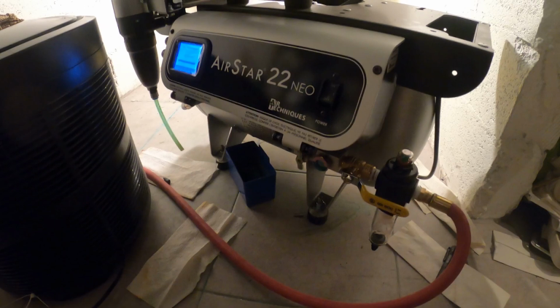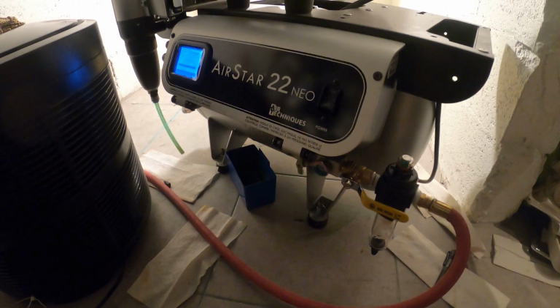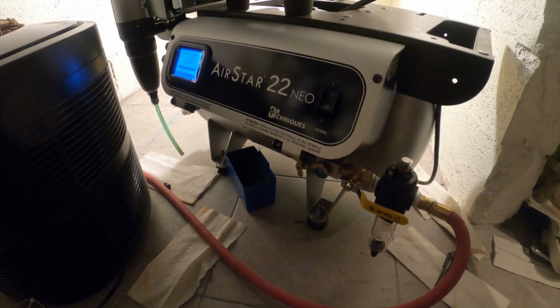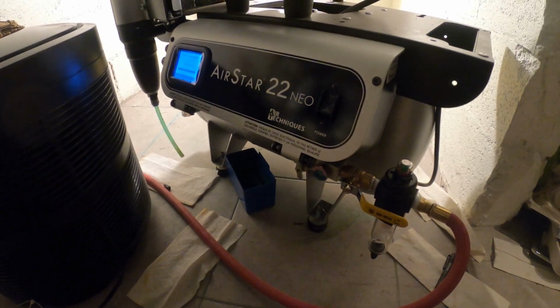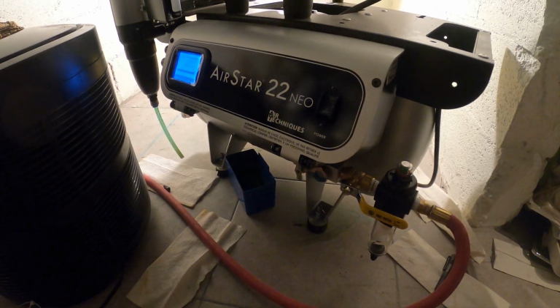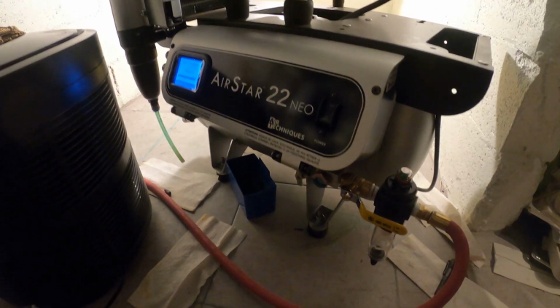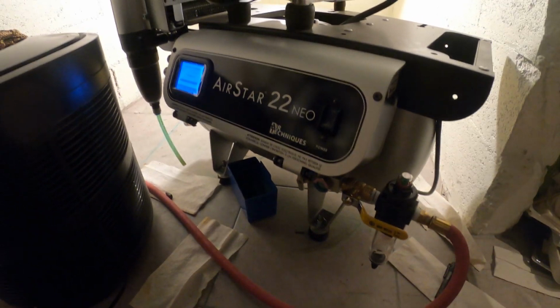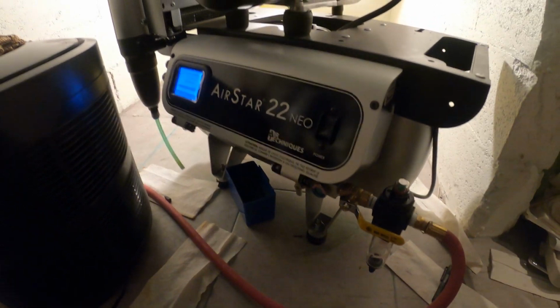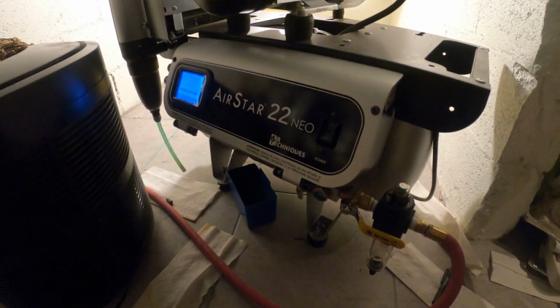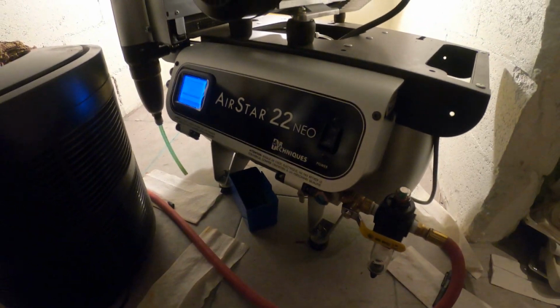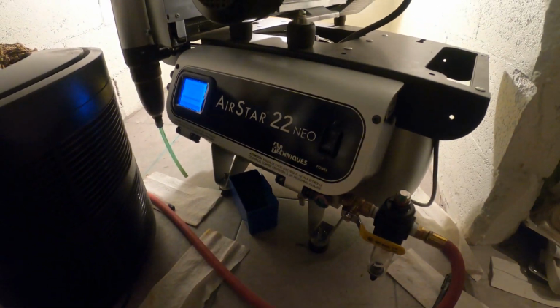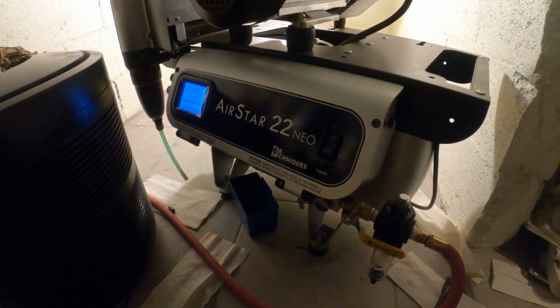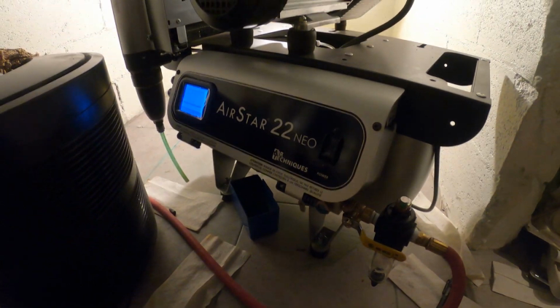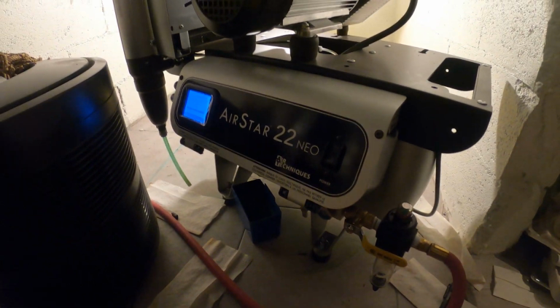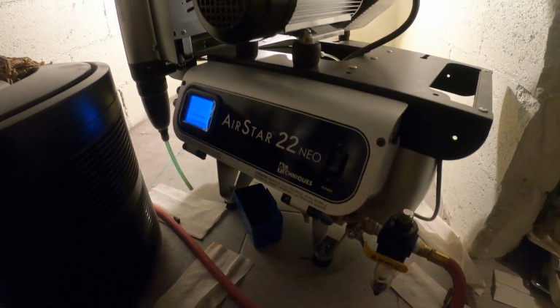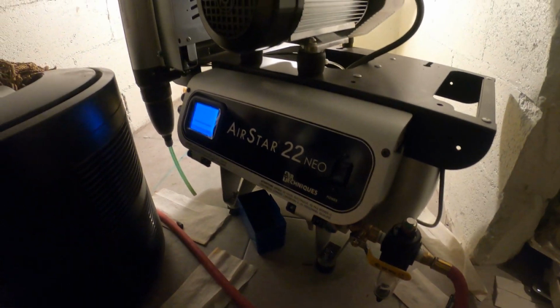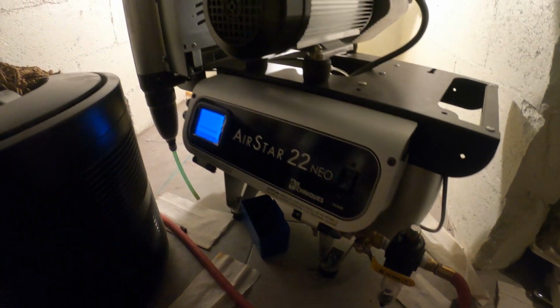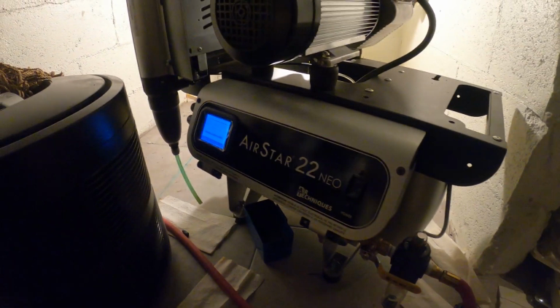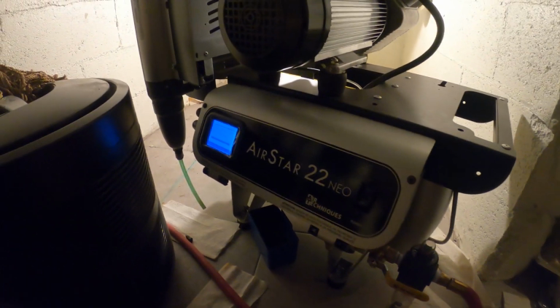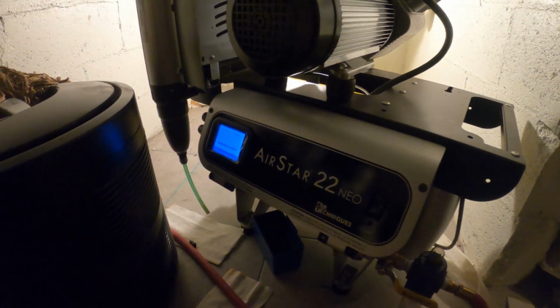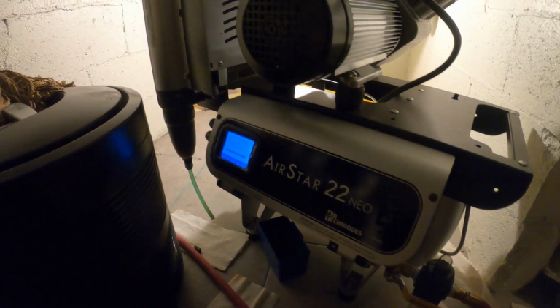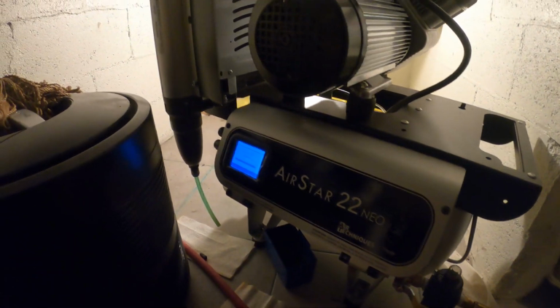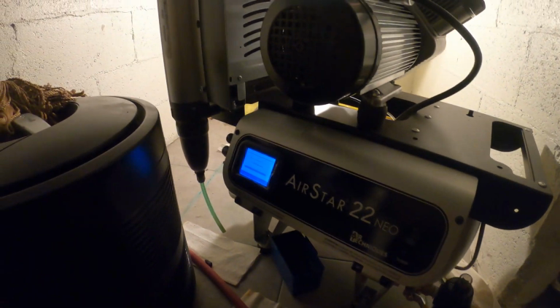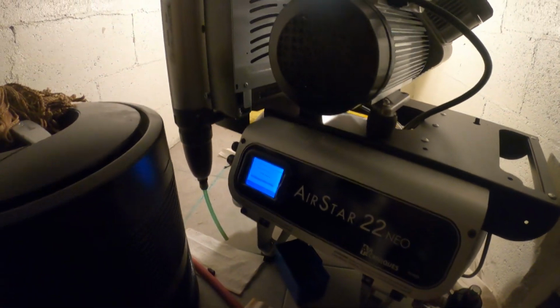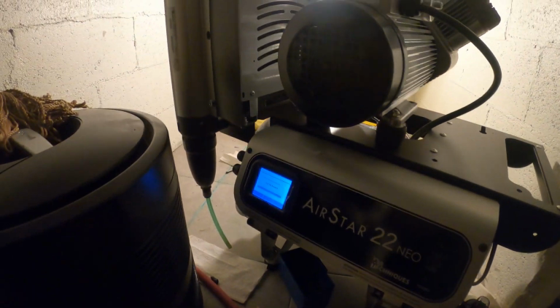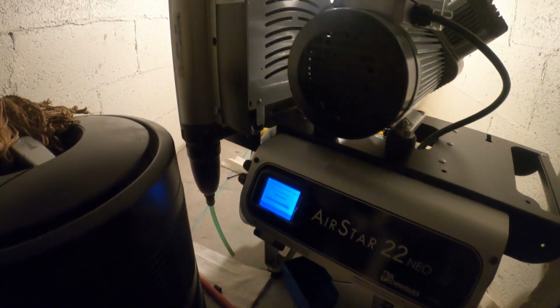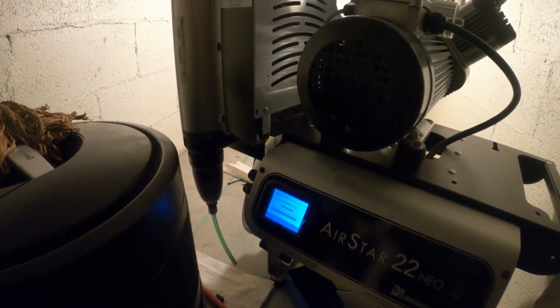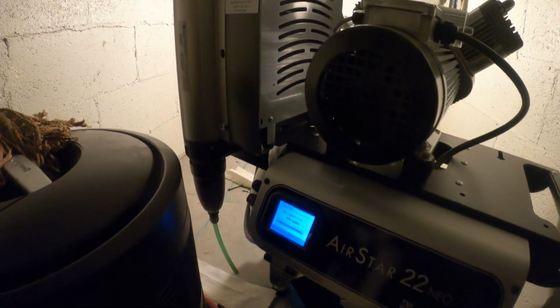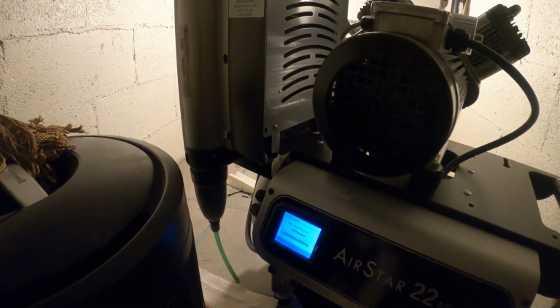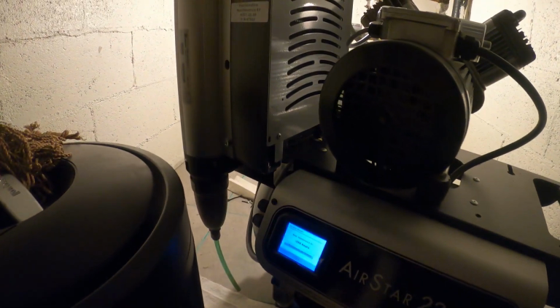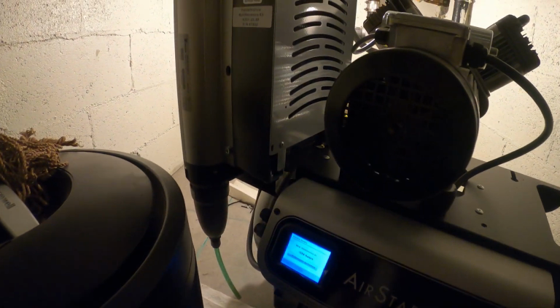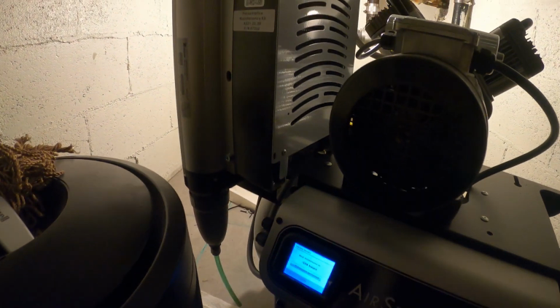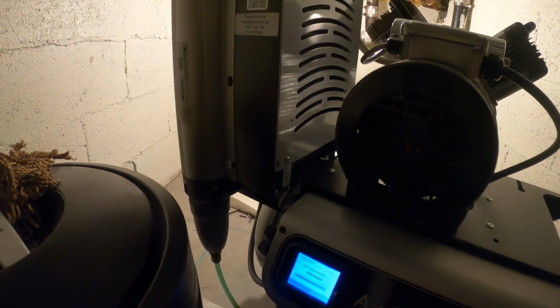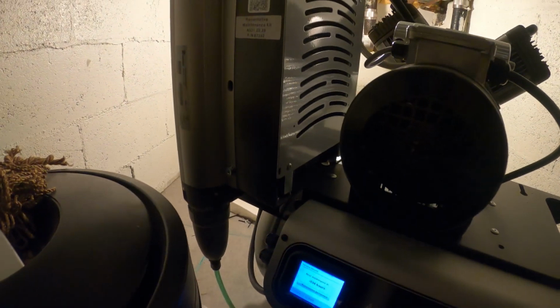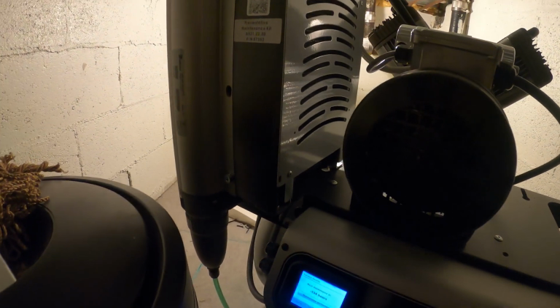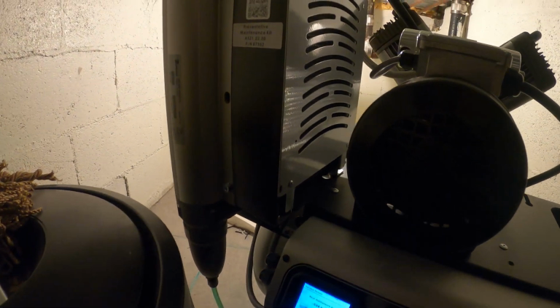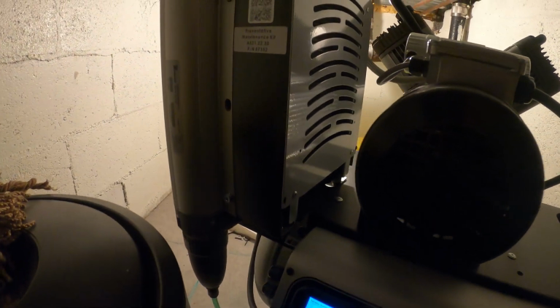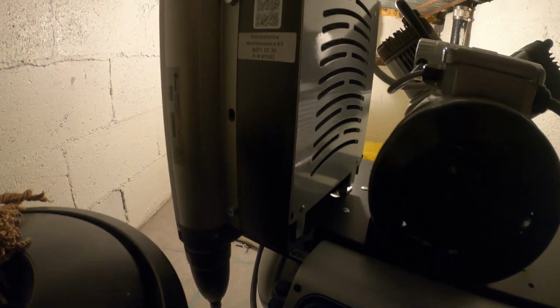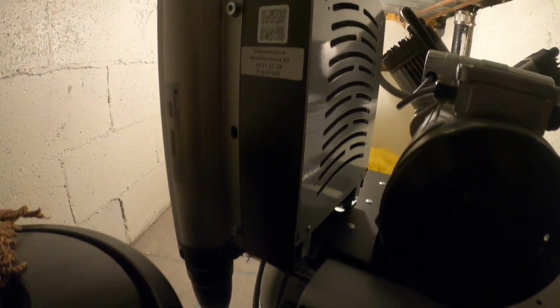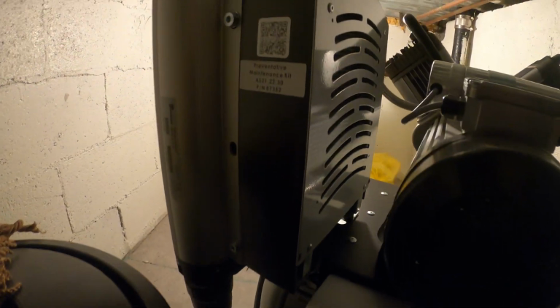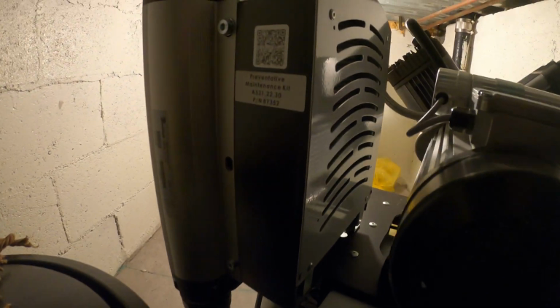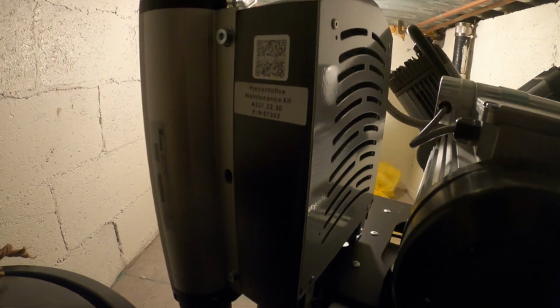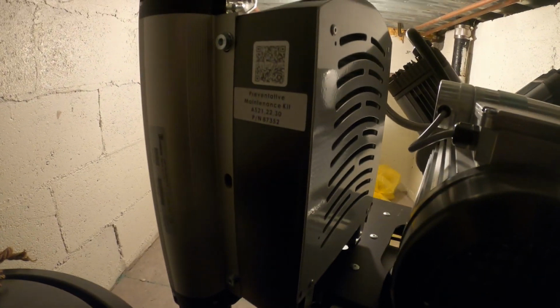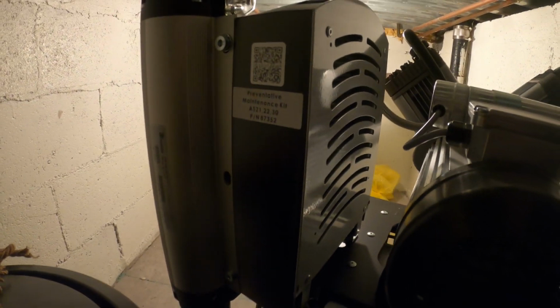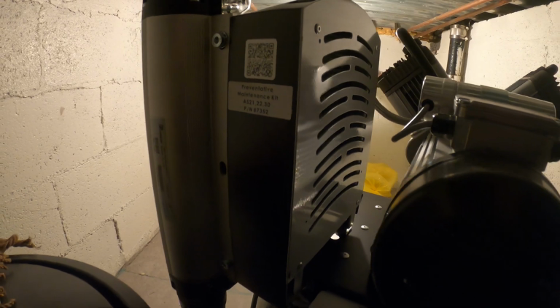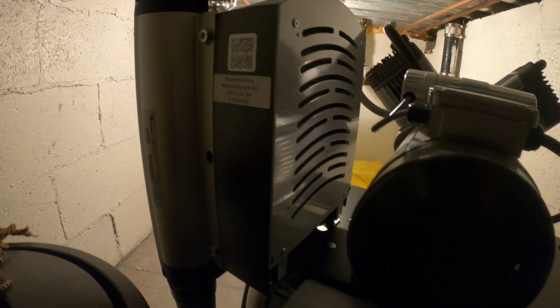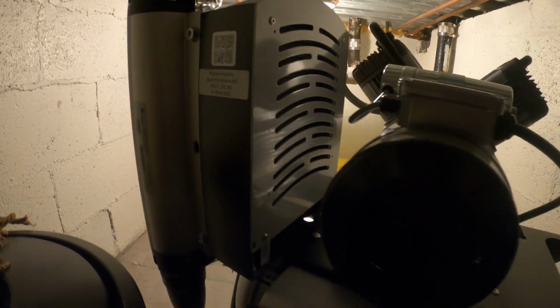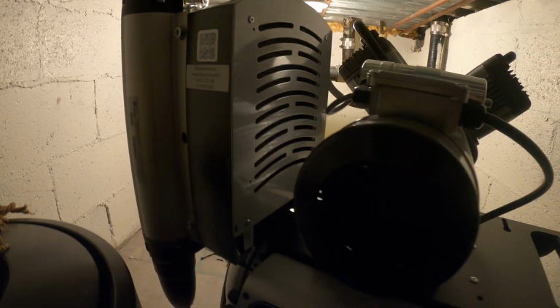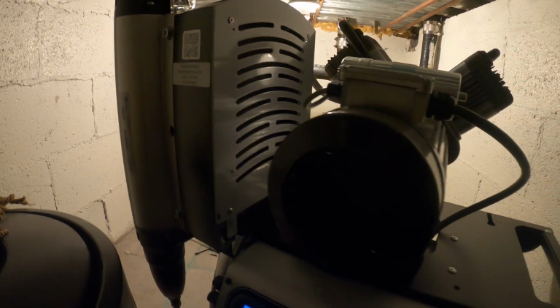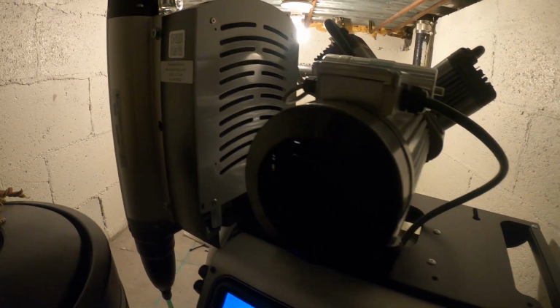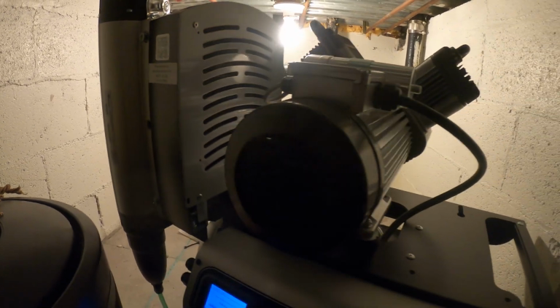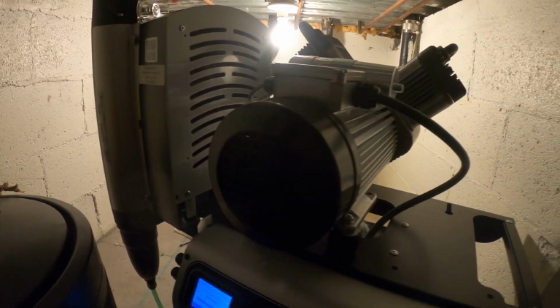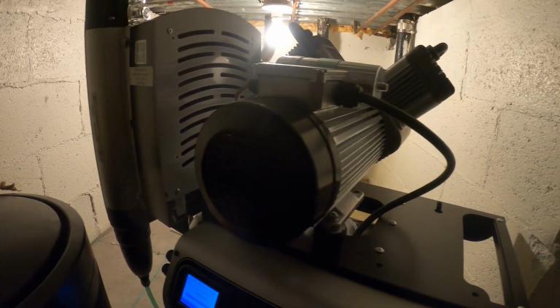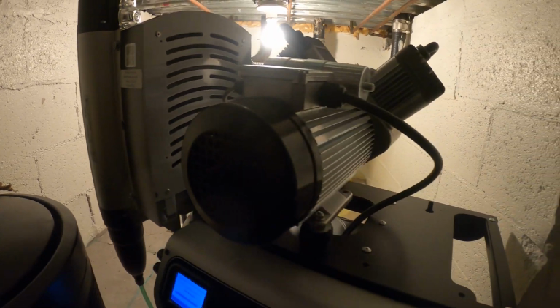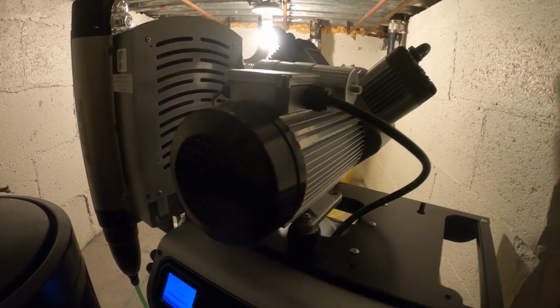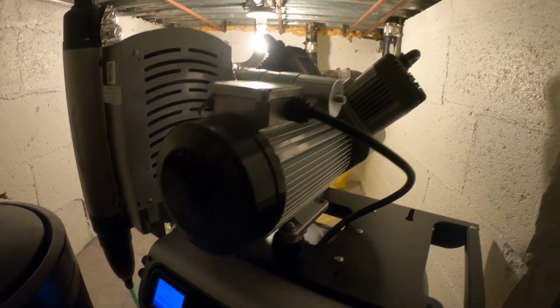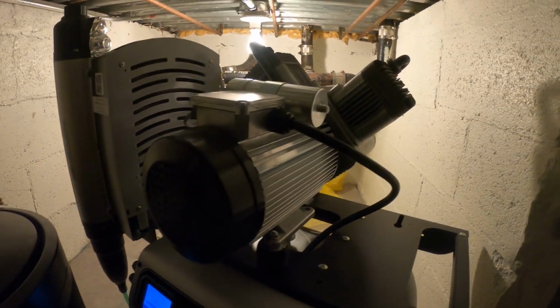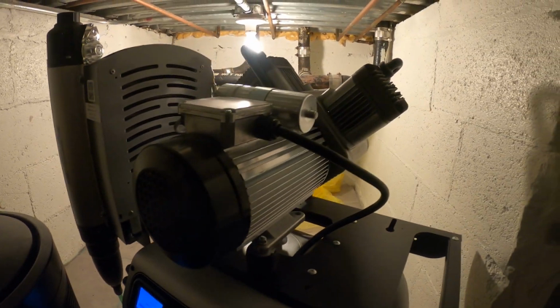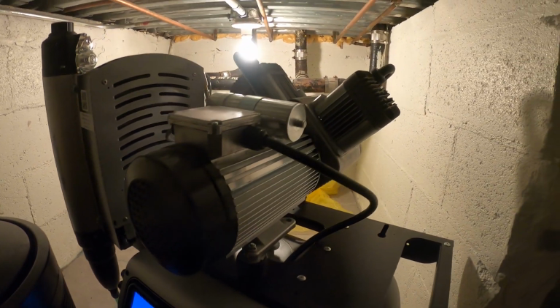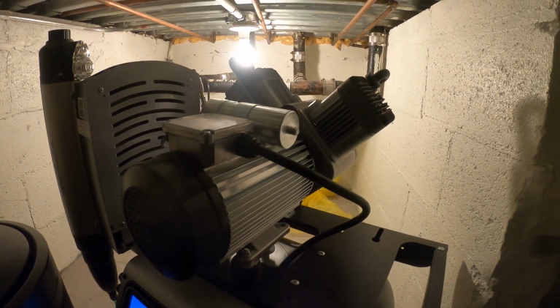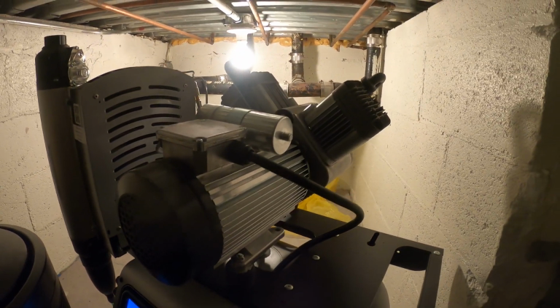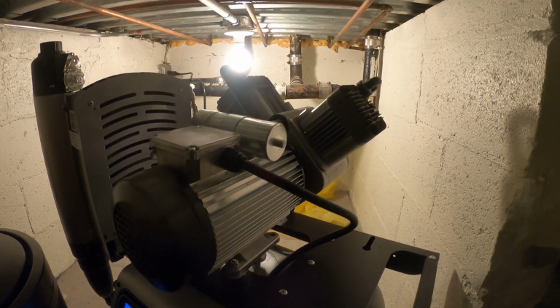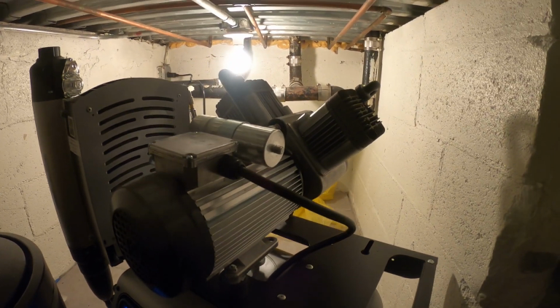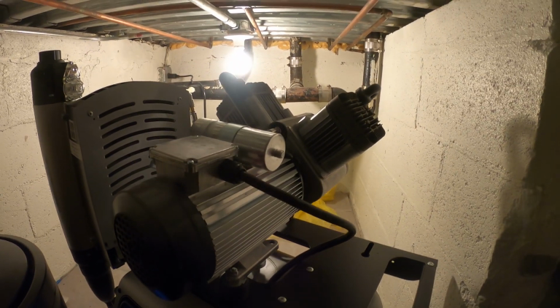Hello everyone and welcome to Jumper Mantech. We specialize in HVAC for do-it-yourself DIY. And today we're working on an air compressor.